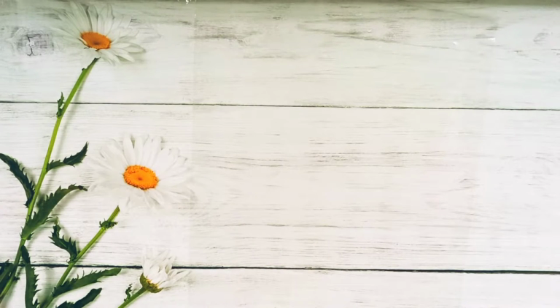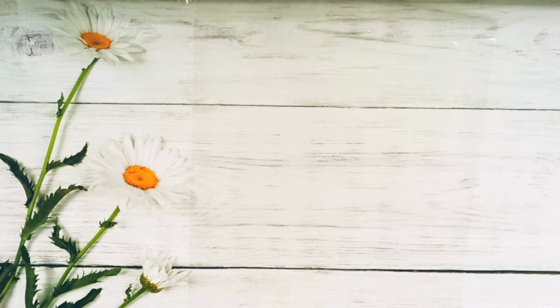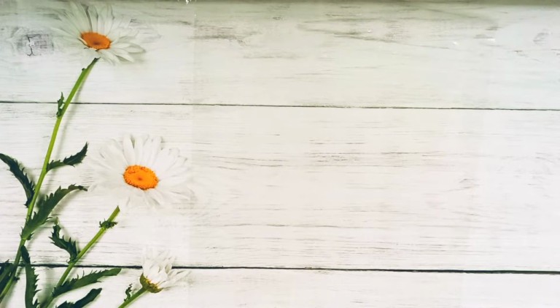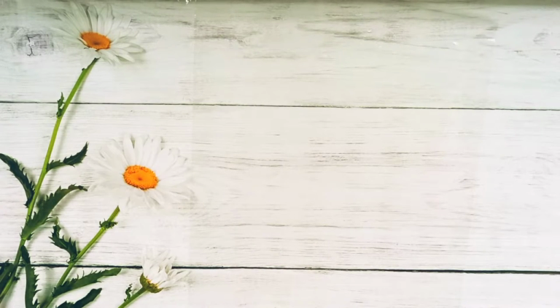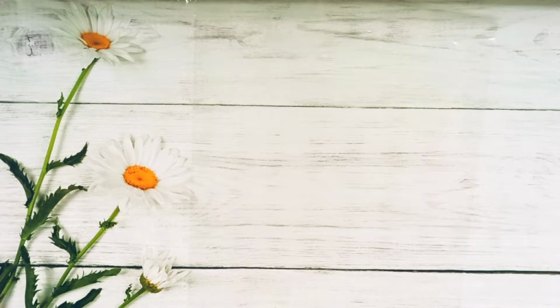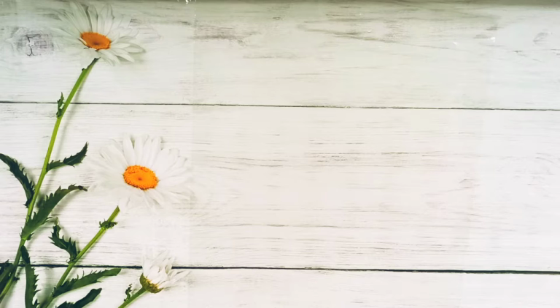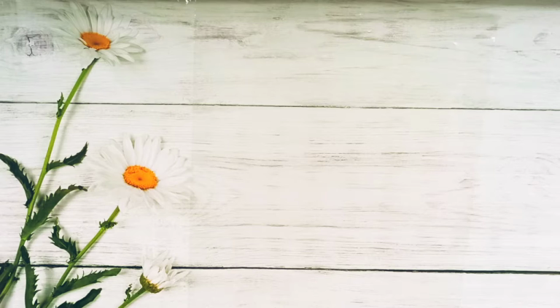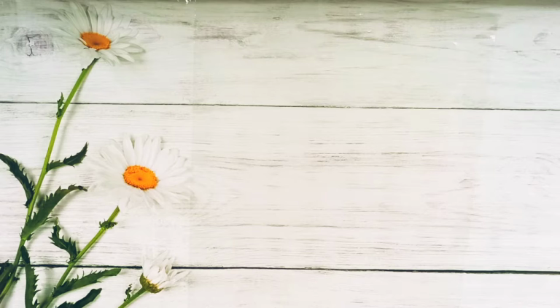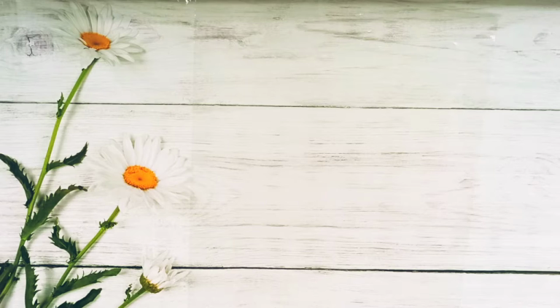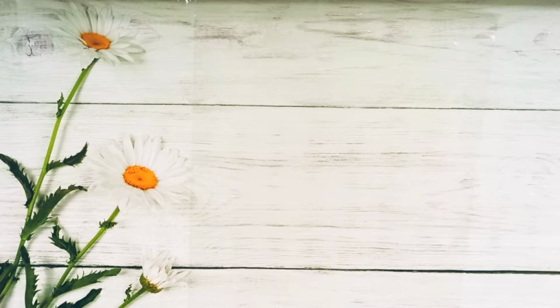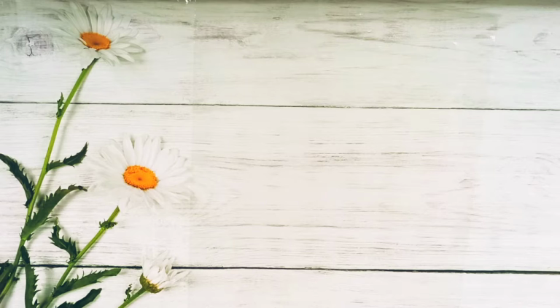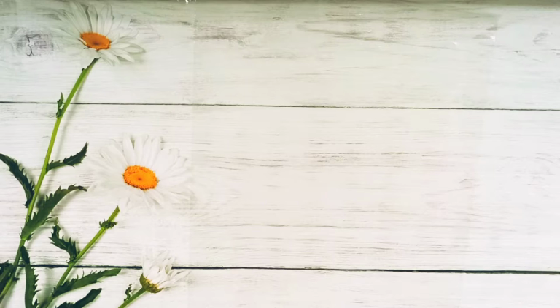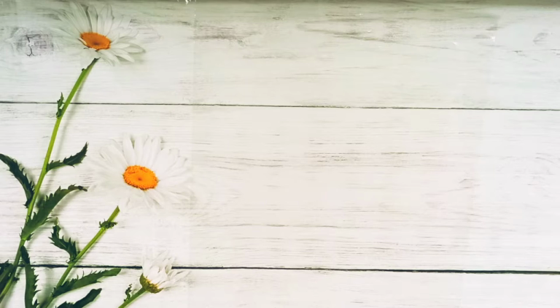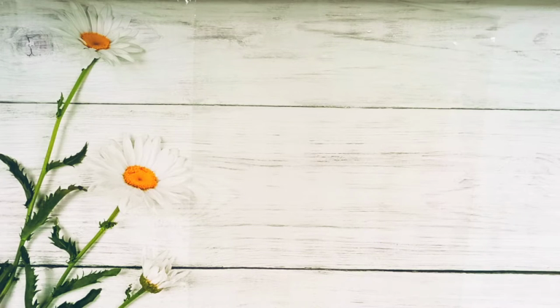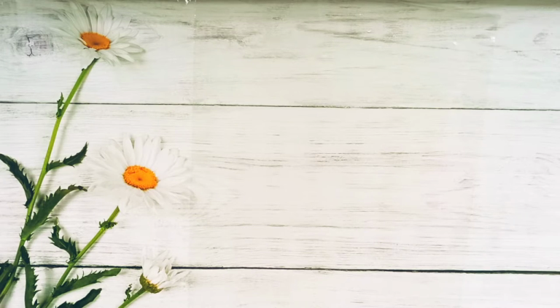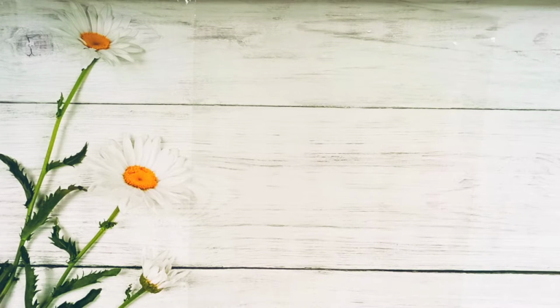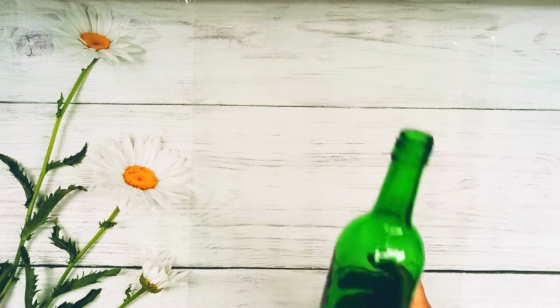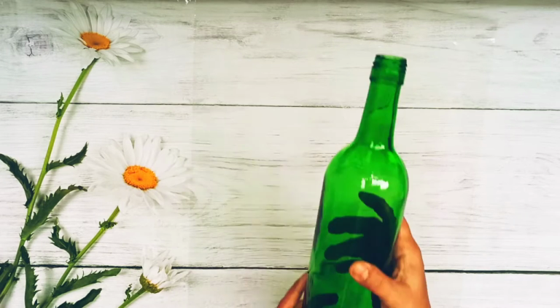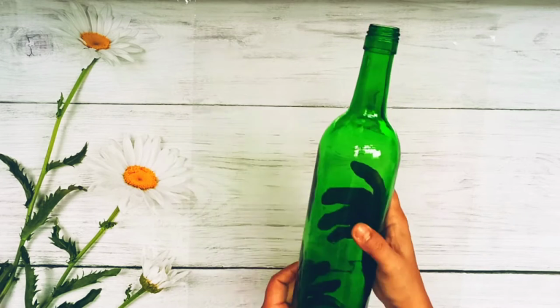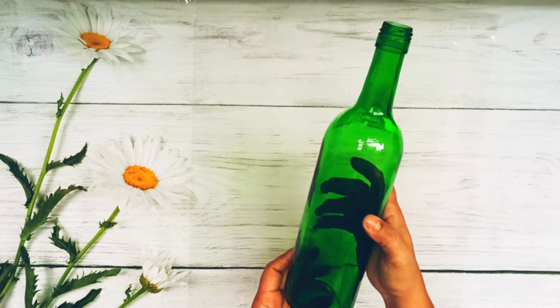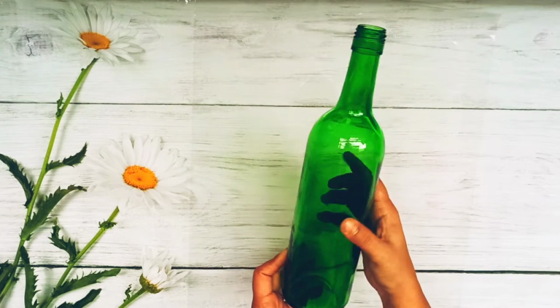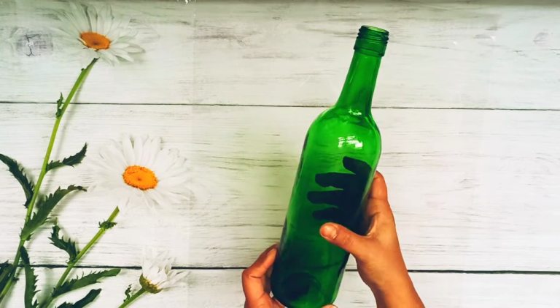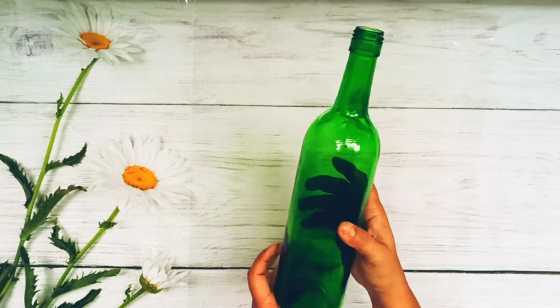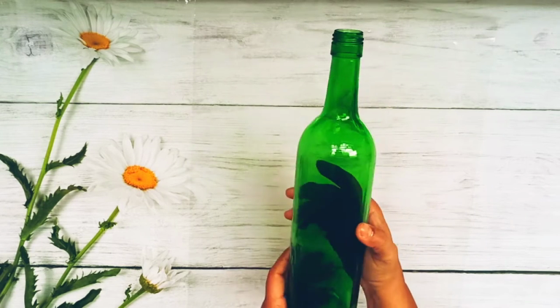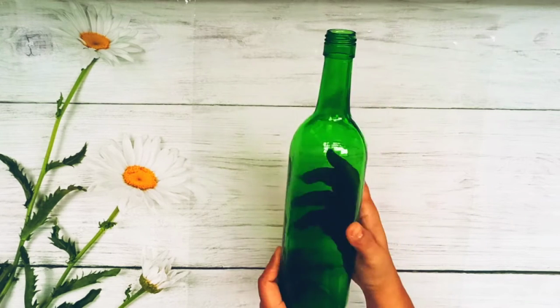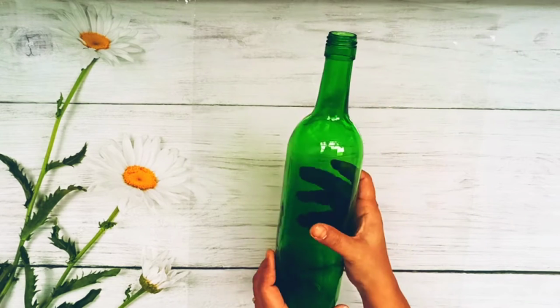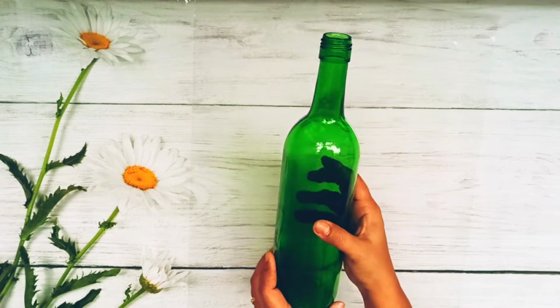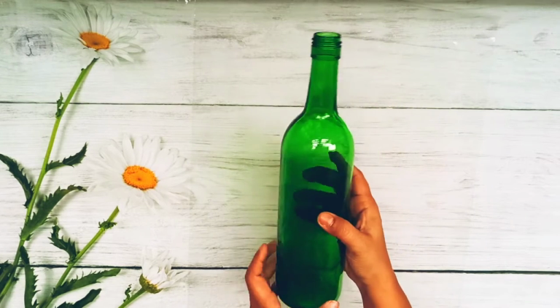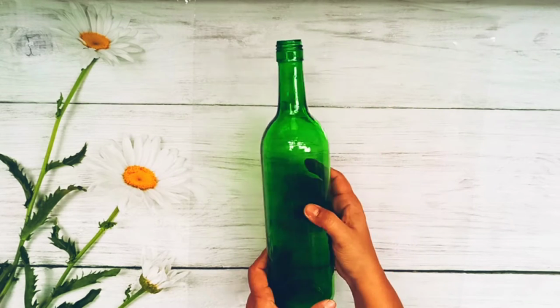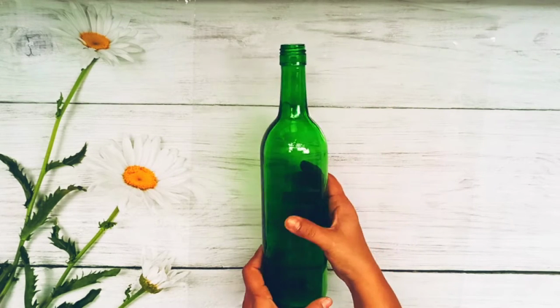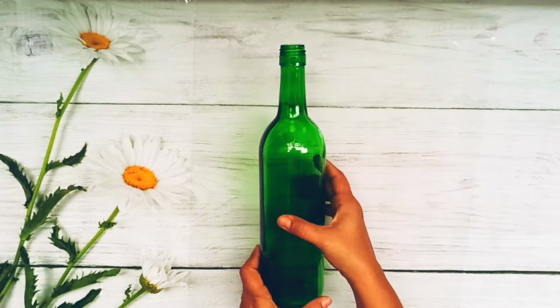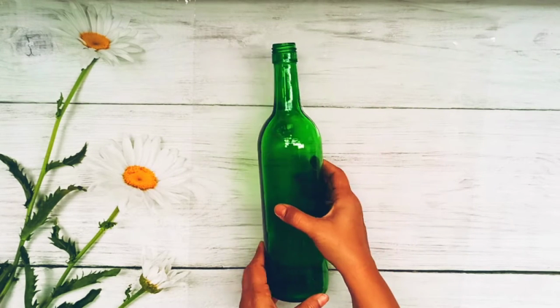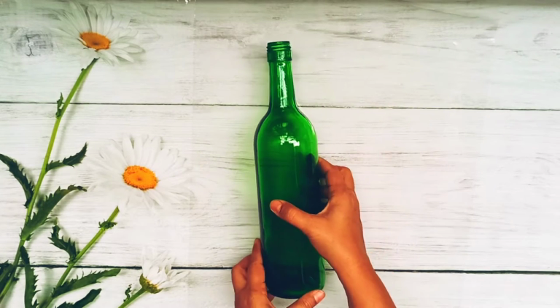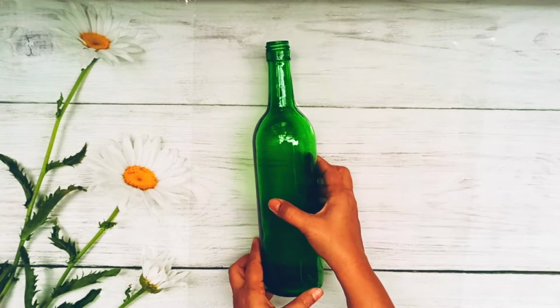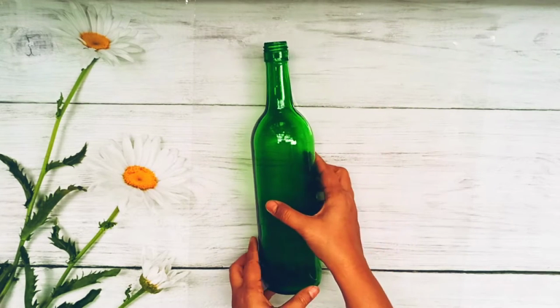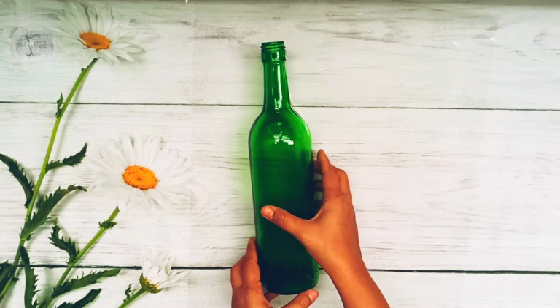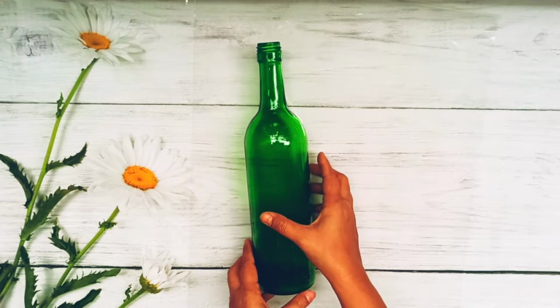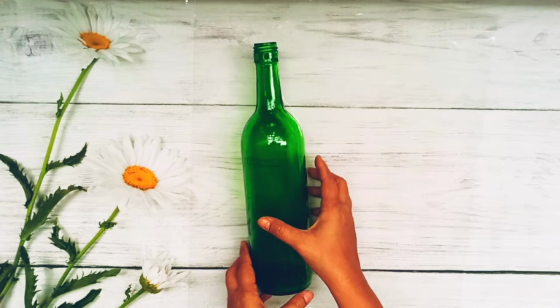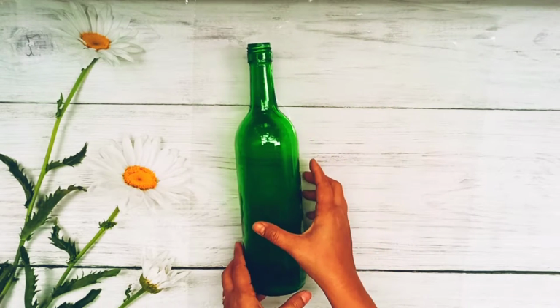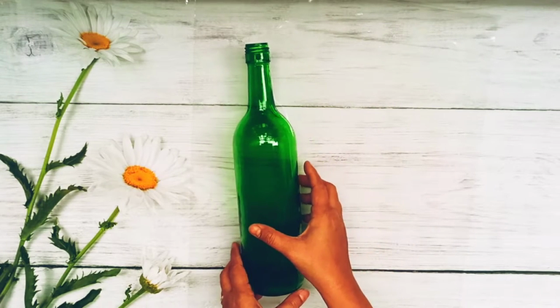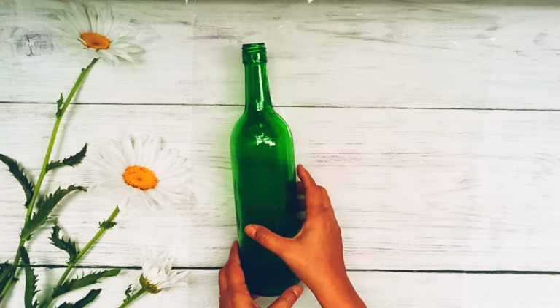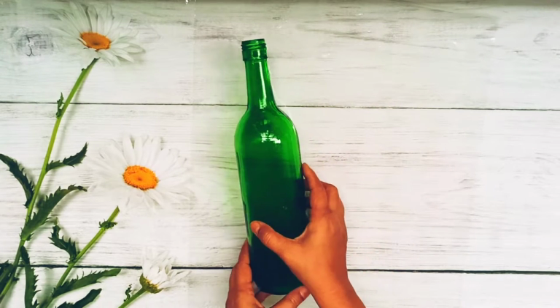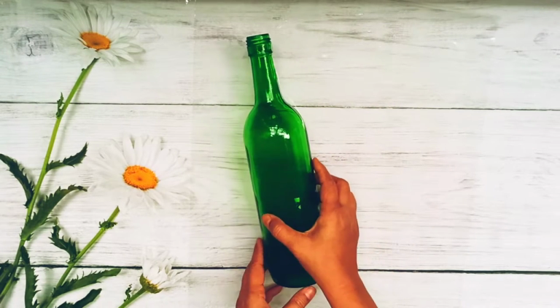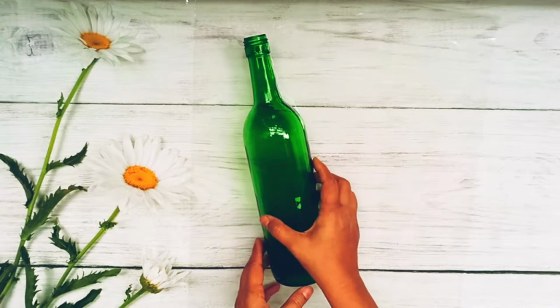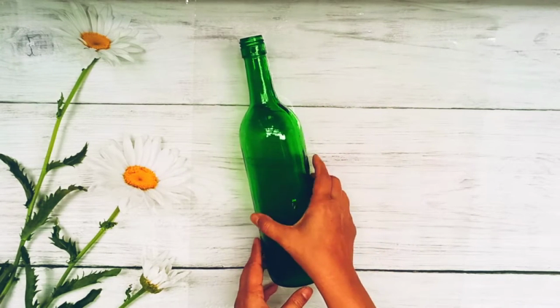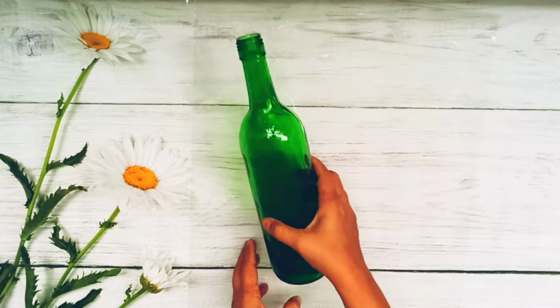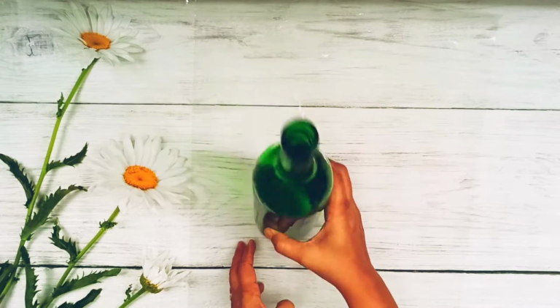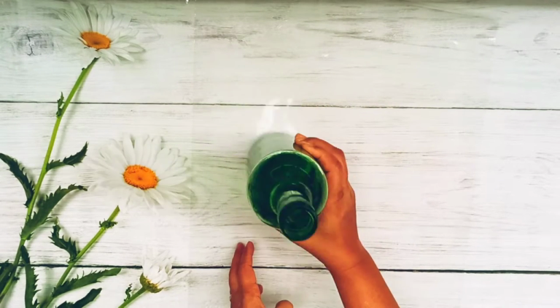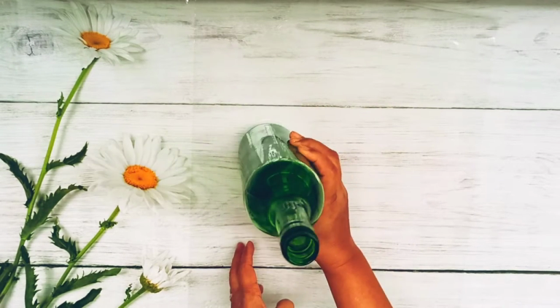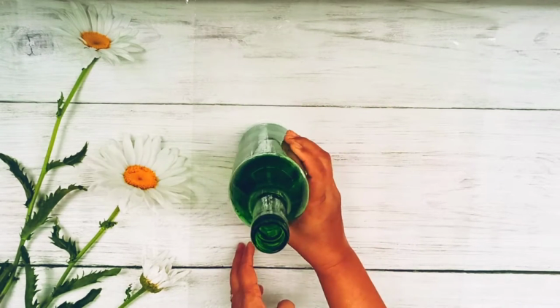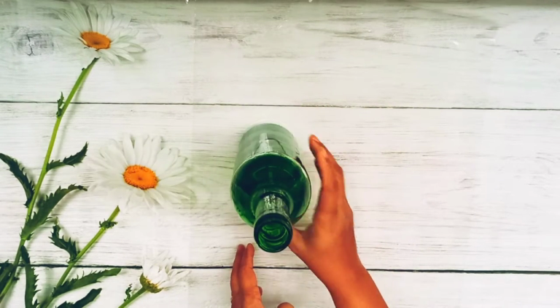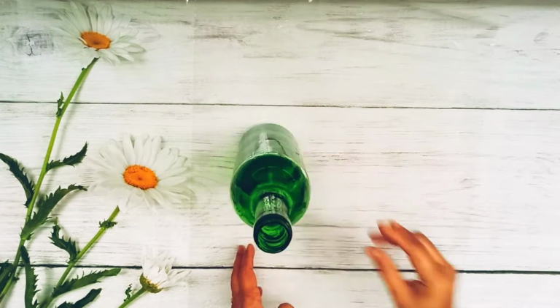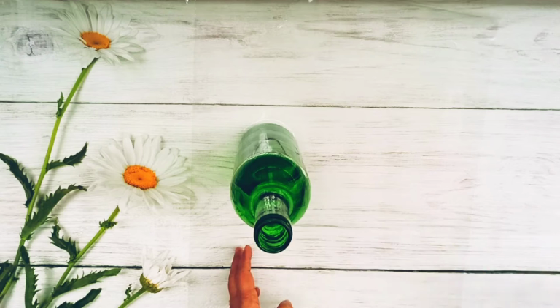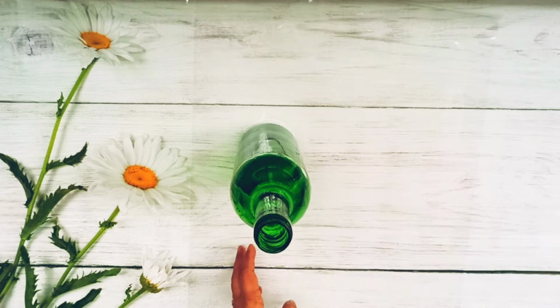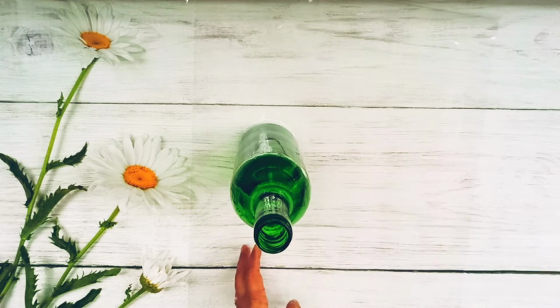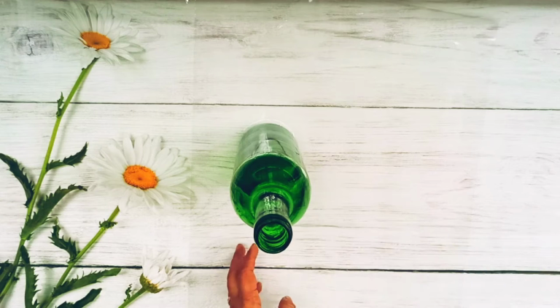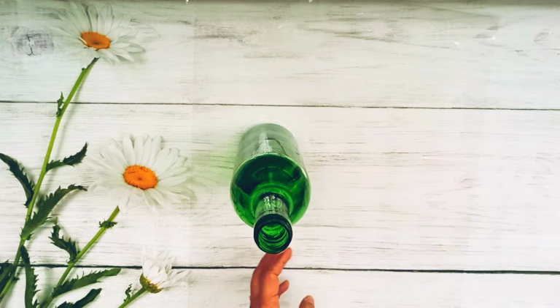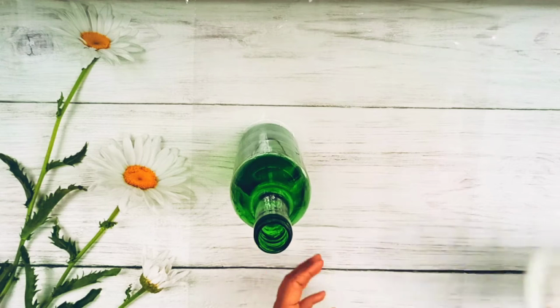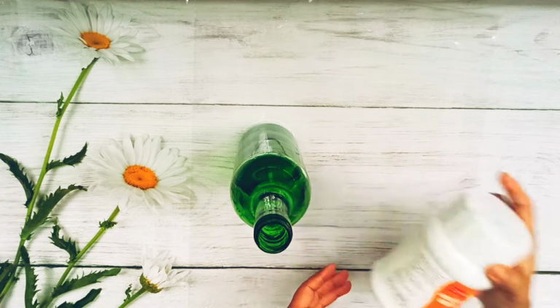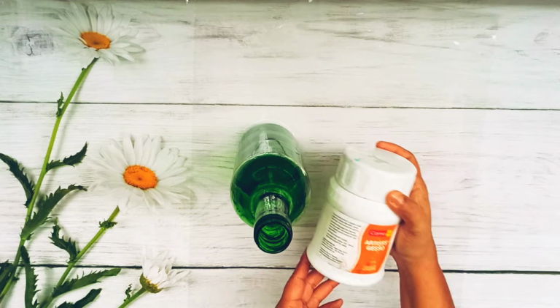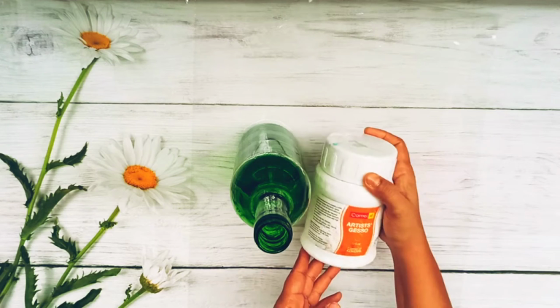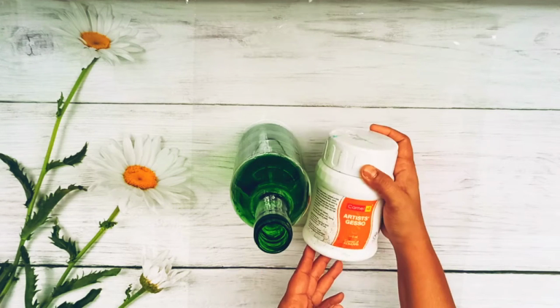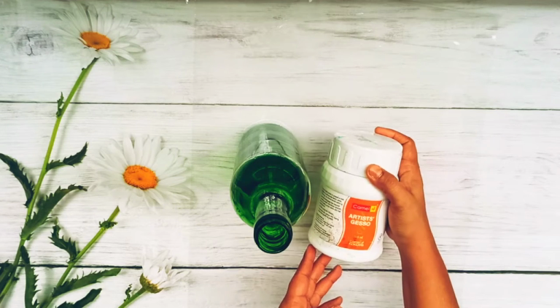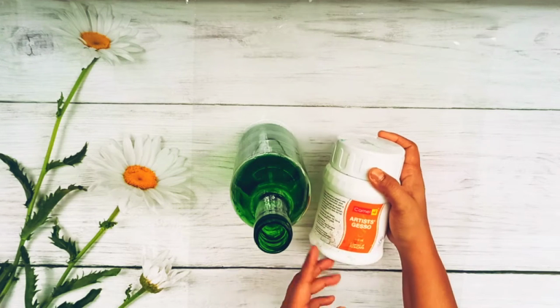I am going to take a bottle like this and you have to clean the bottle properly. Remove all the stickers.